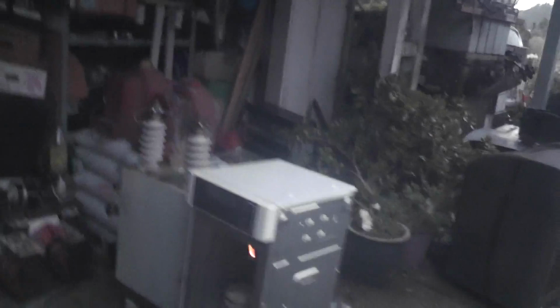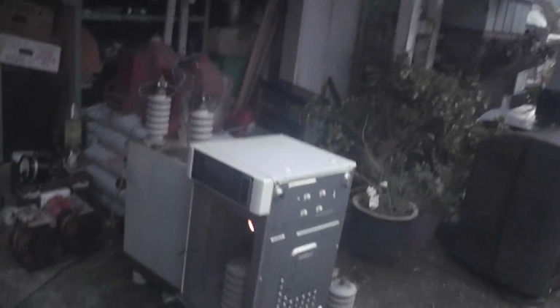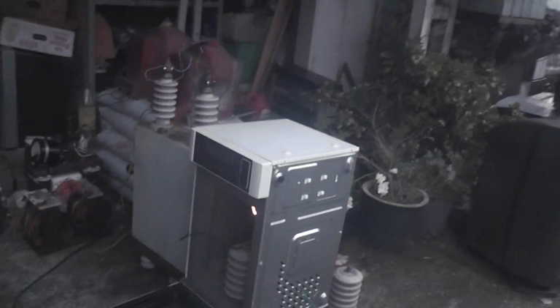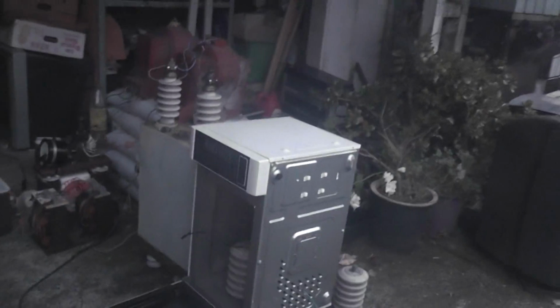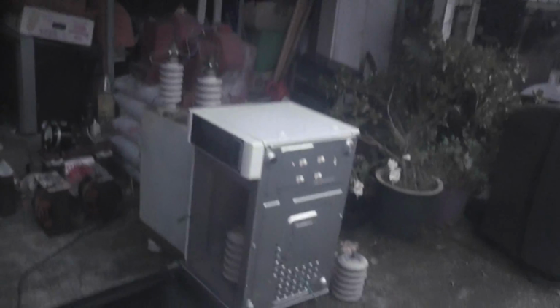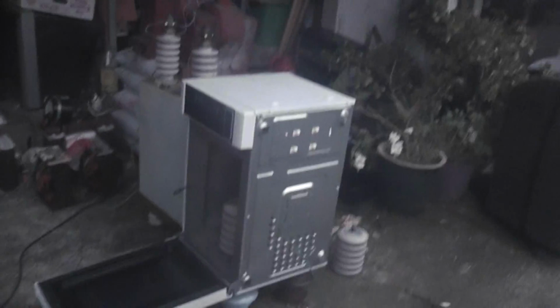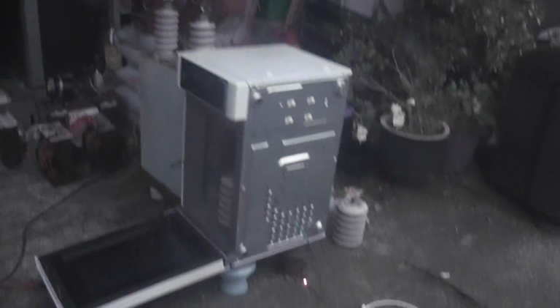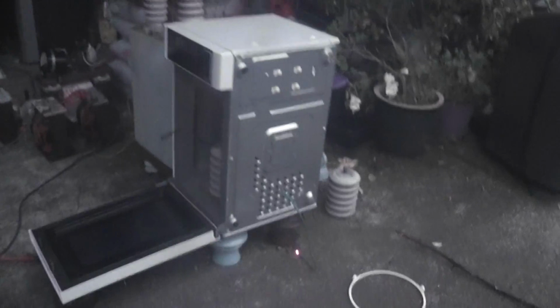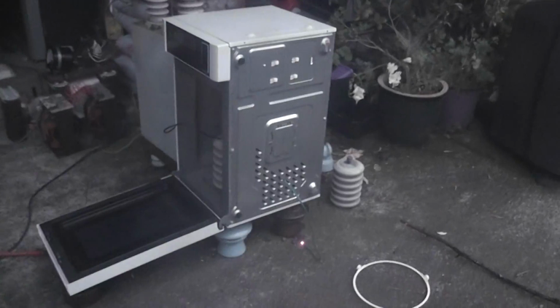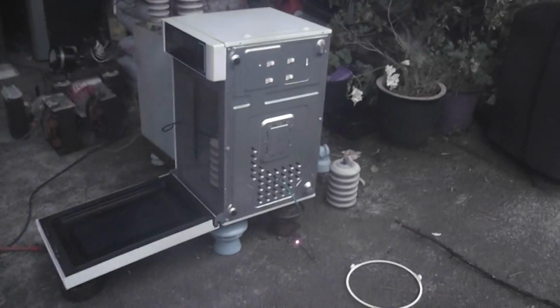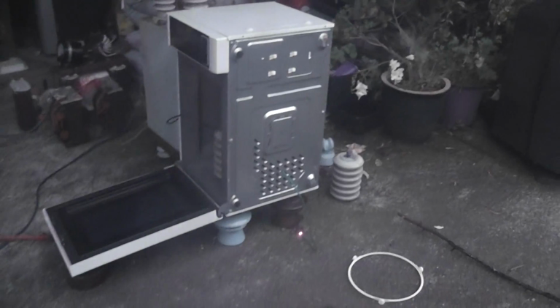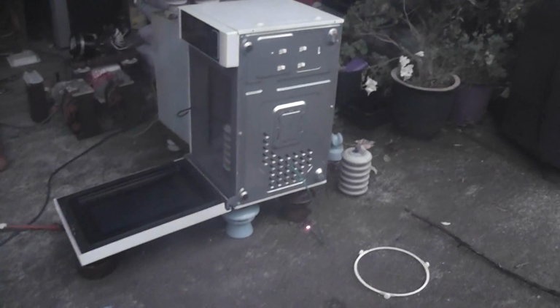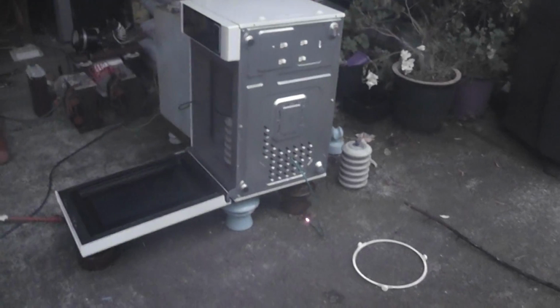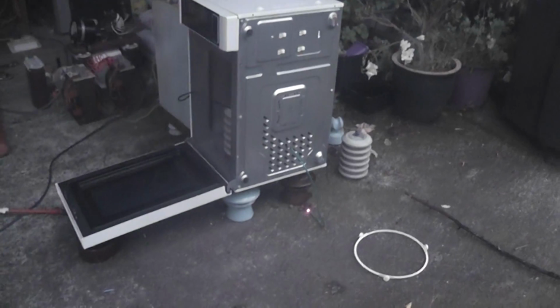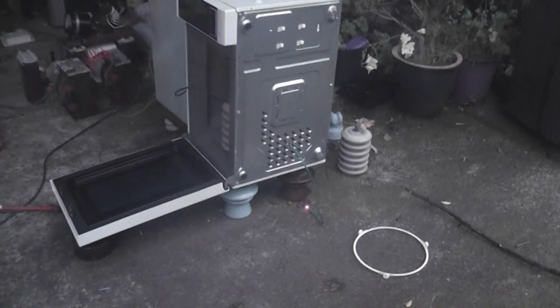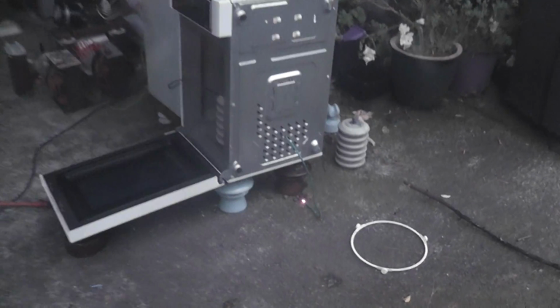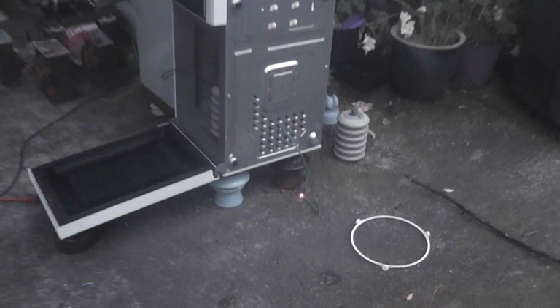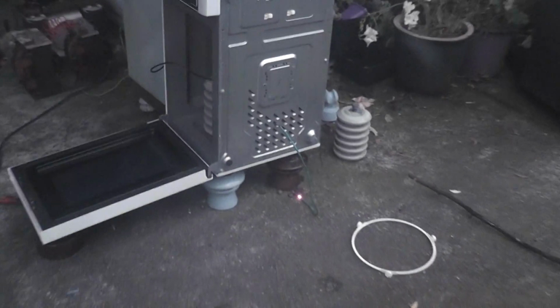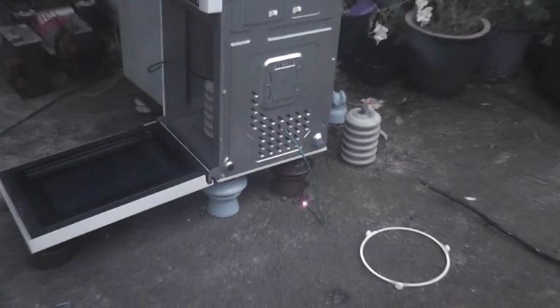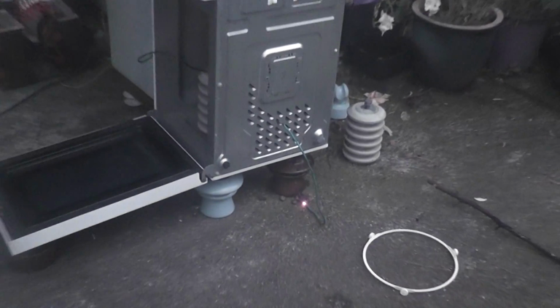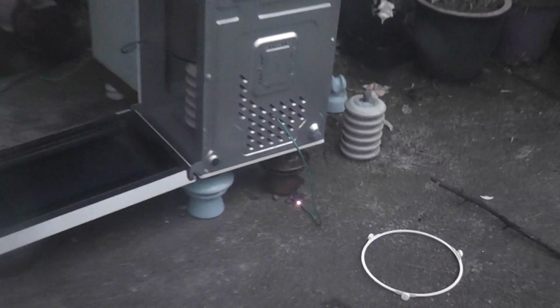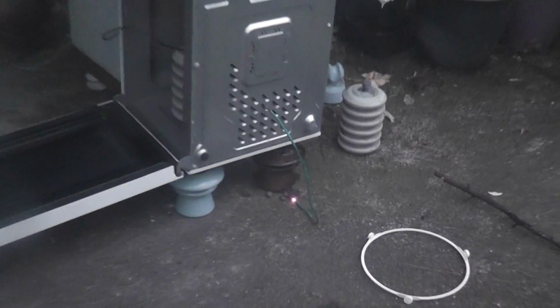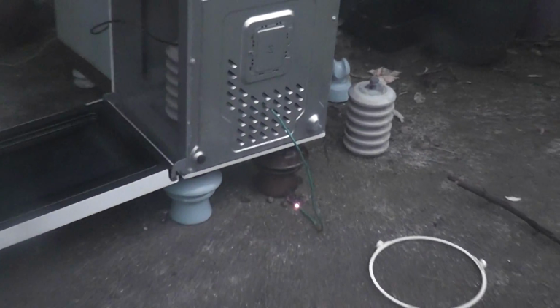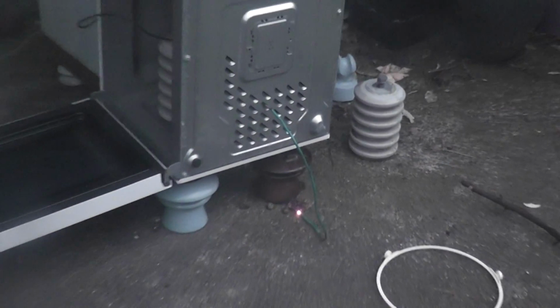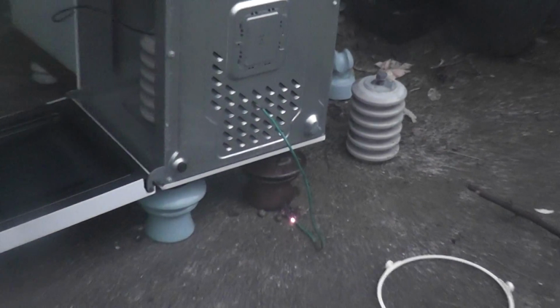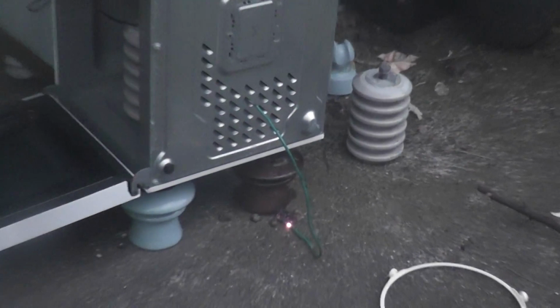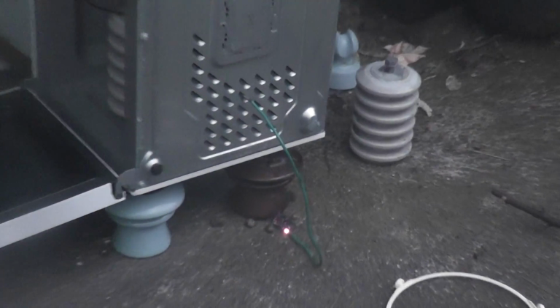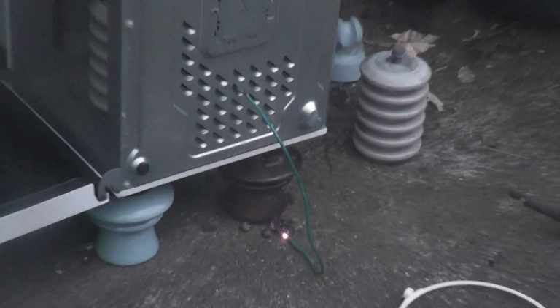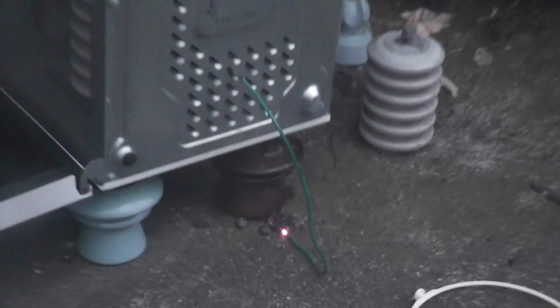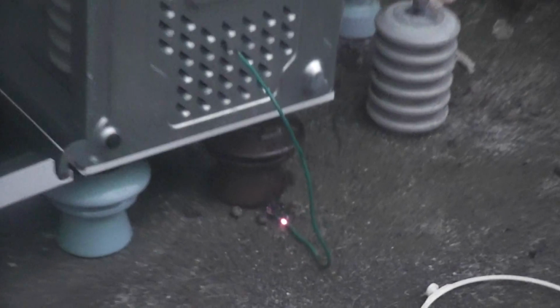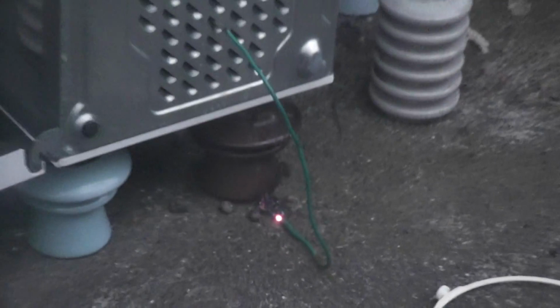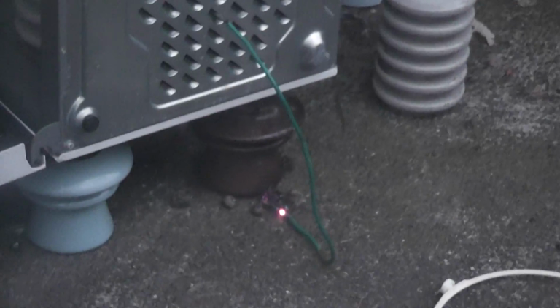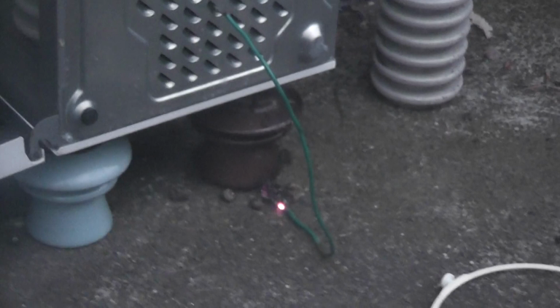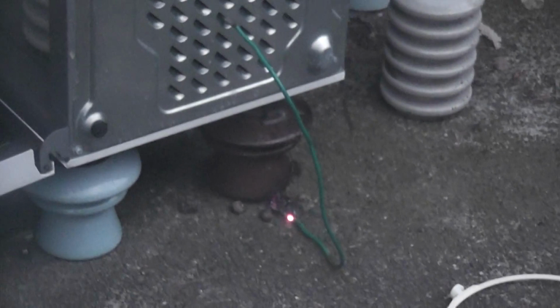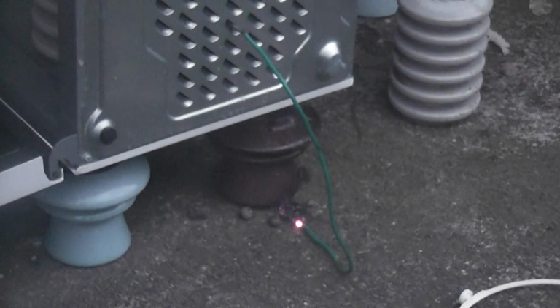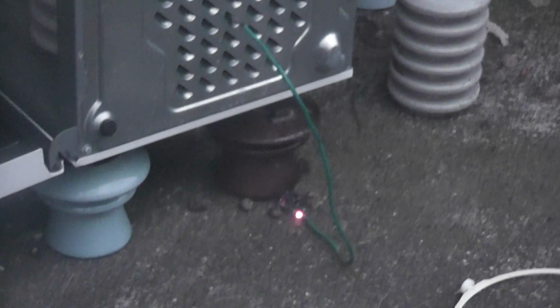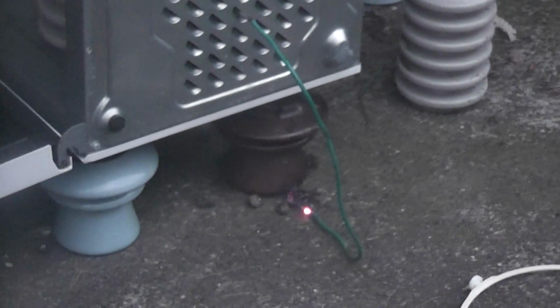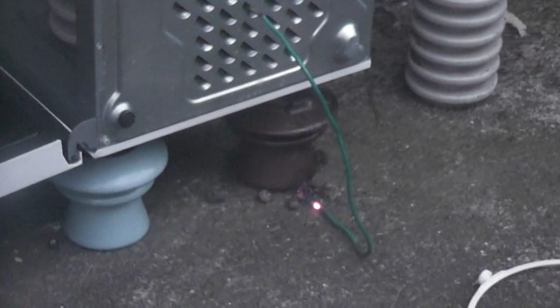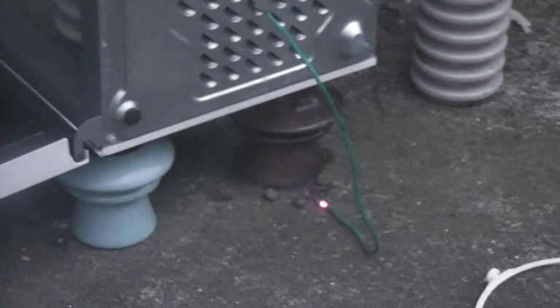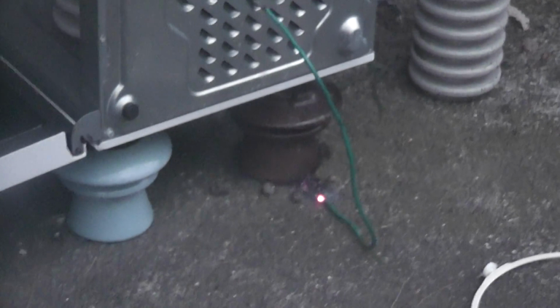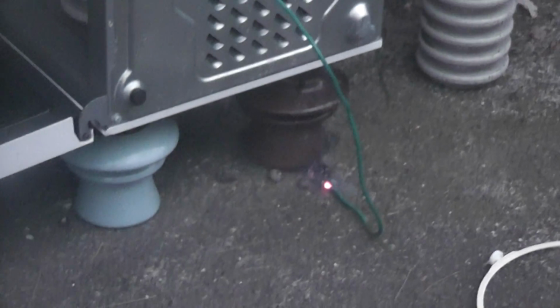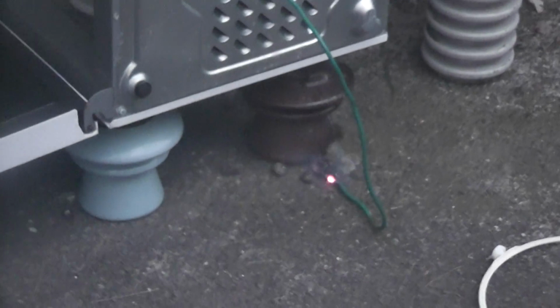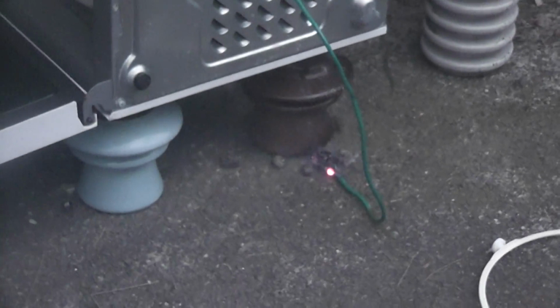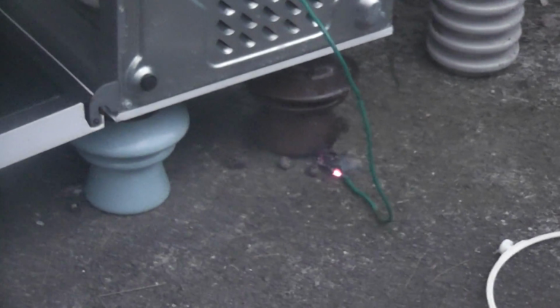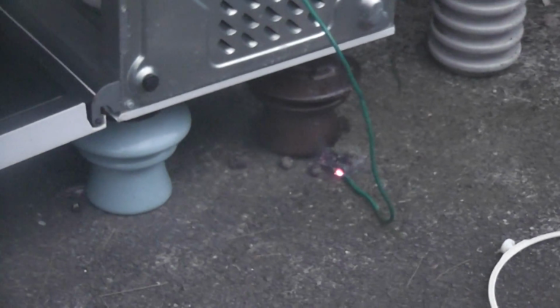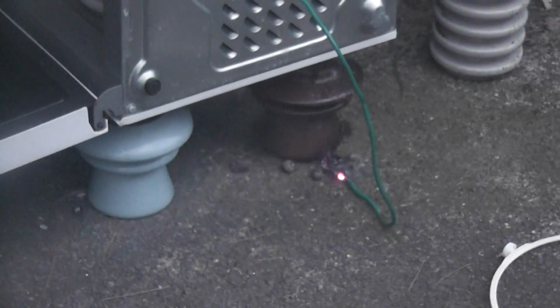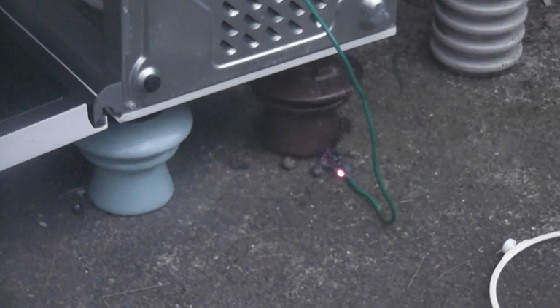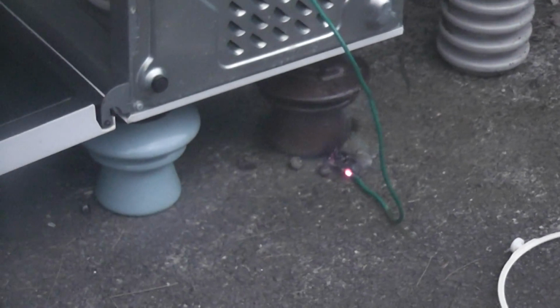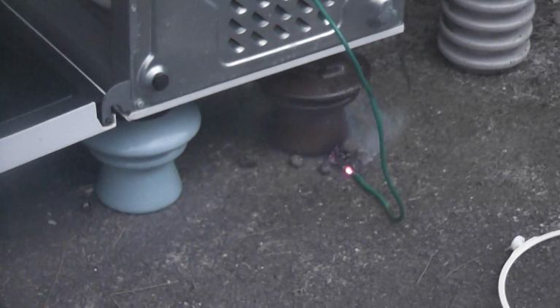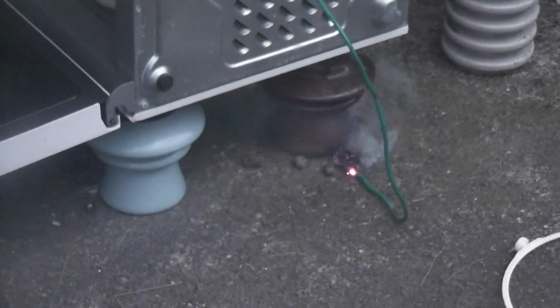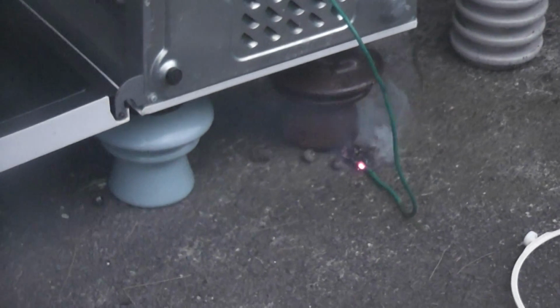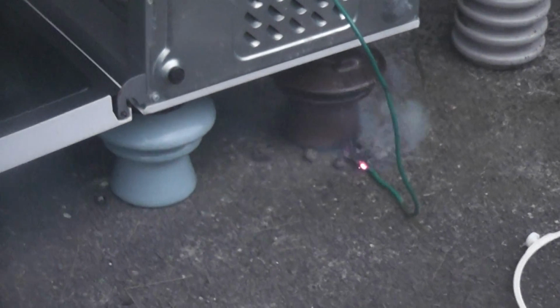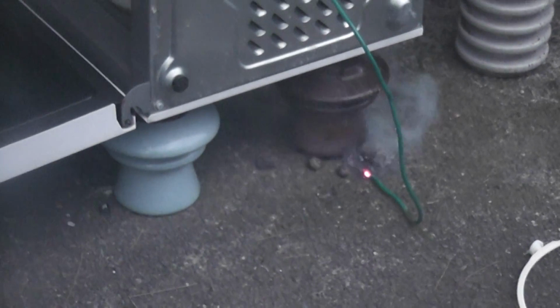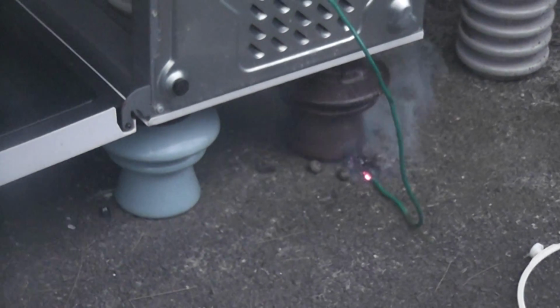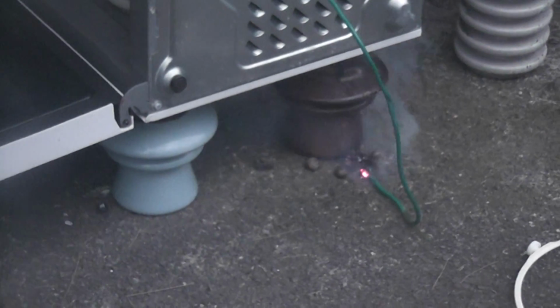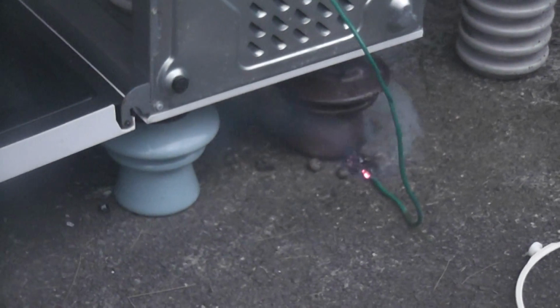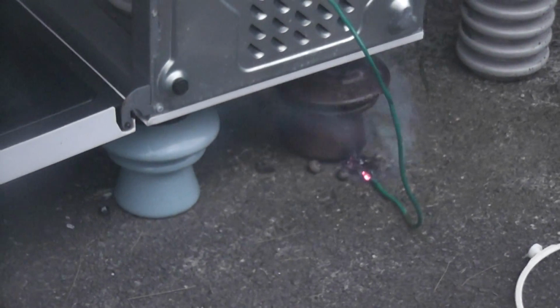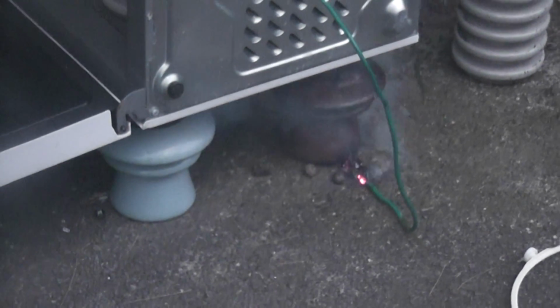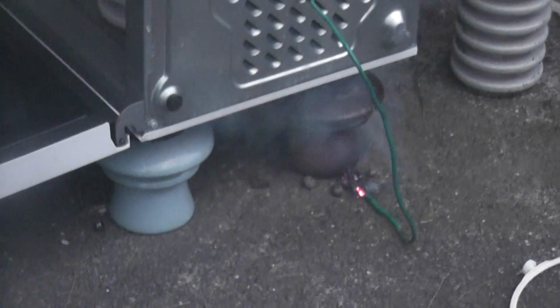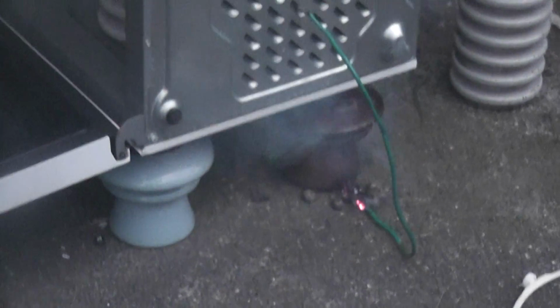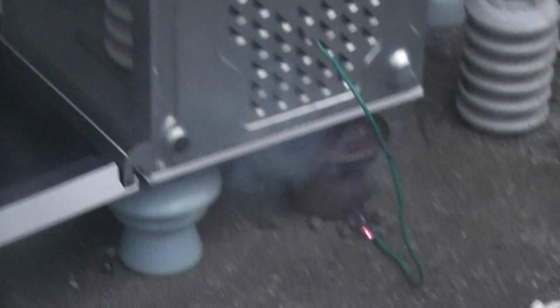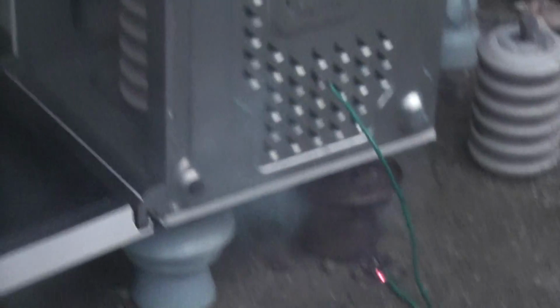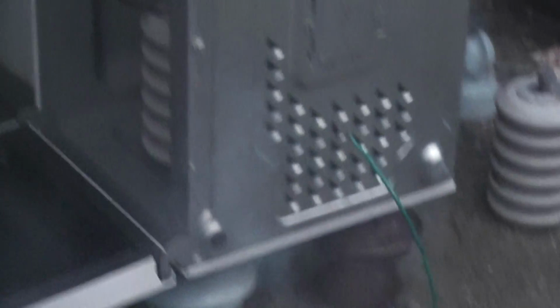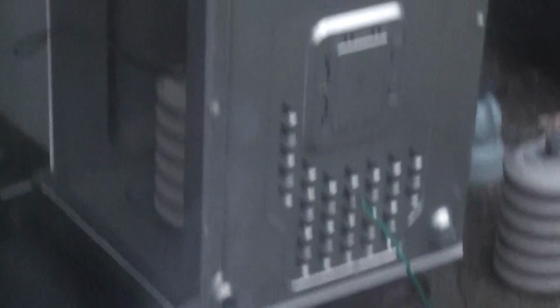It's arcing into the concrete — look at that. The earth wire is burning itself out of the concrete.